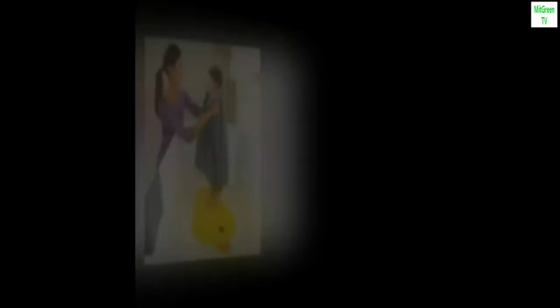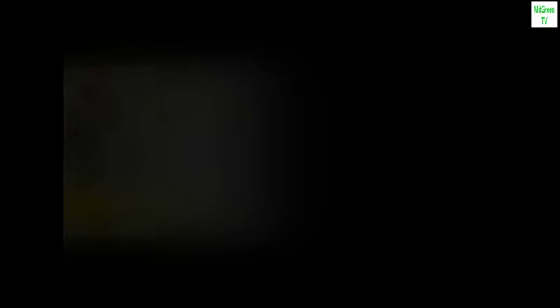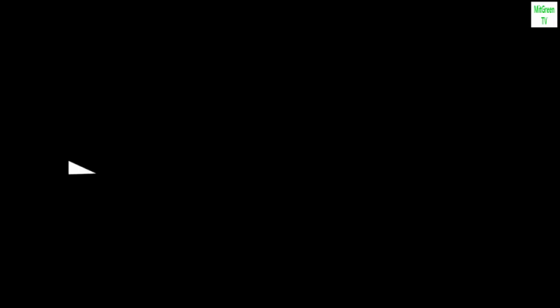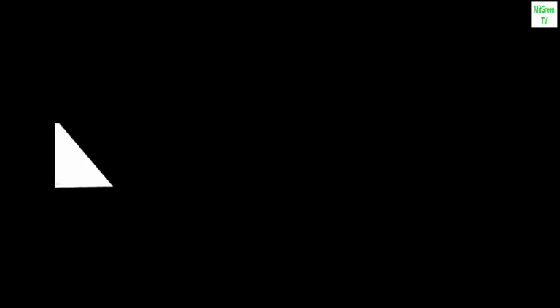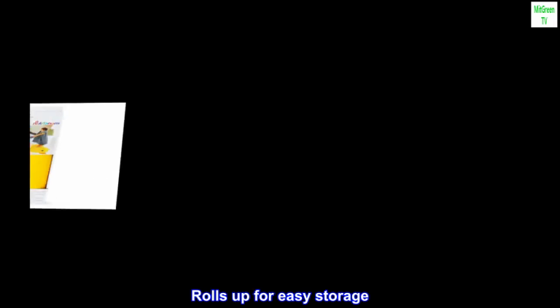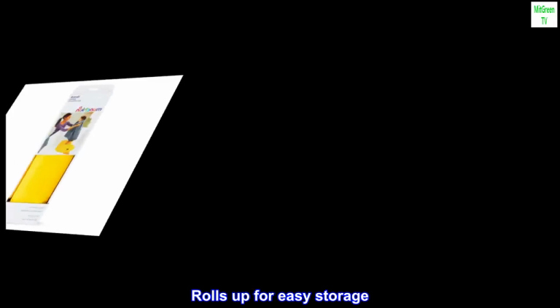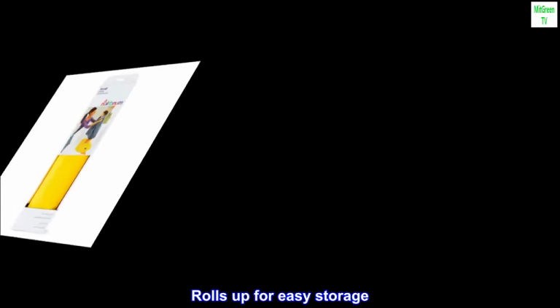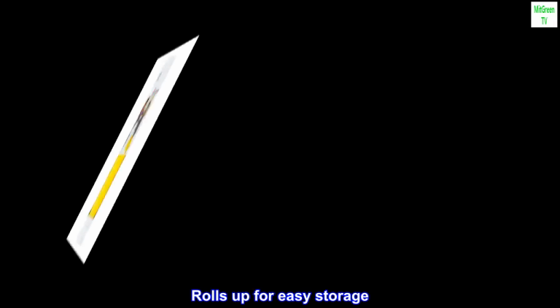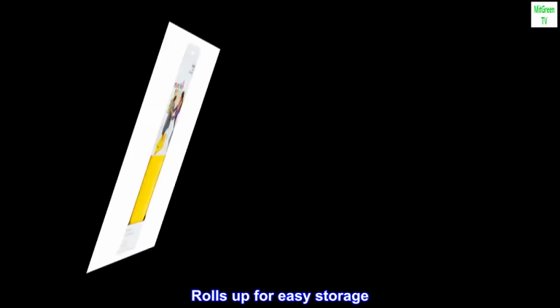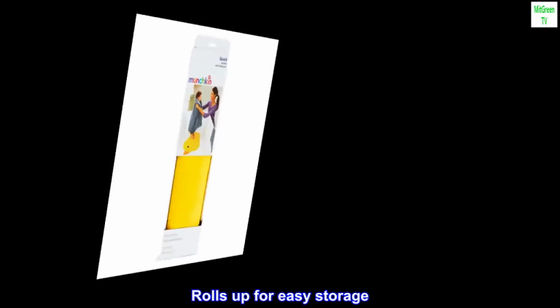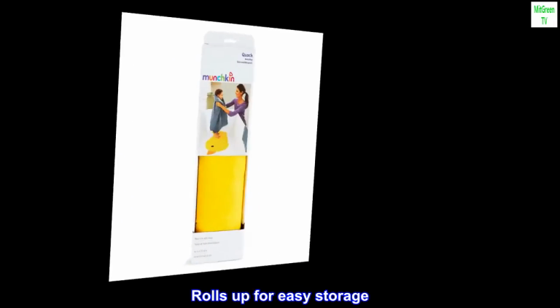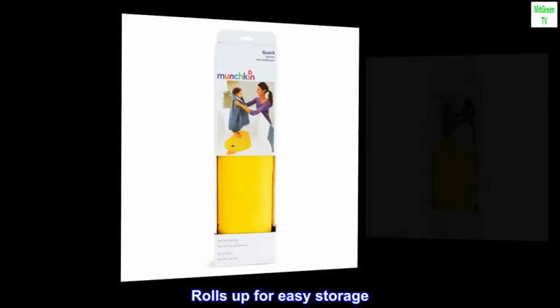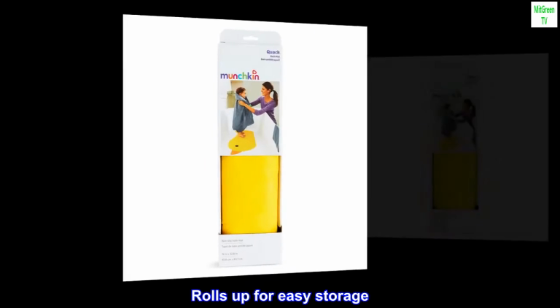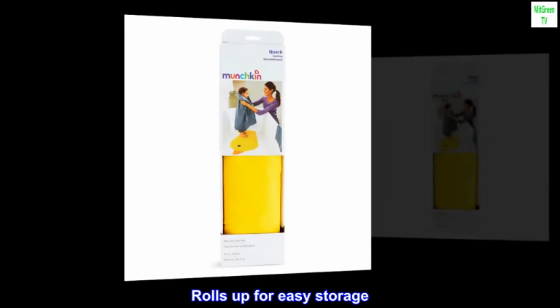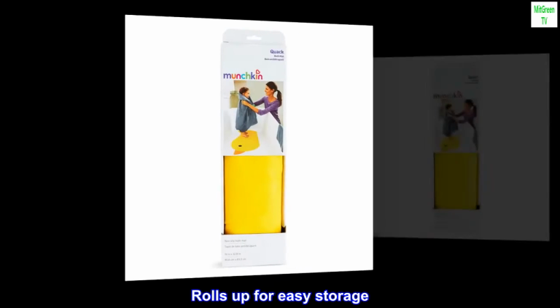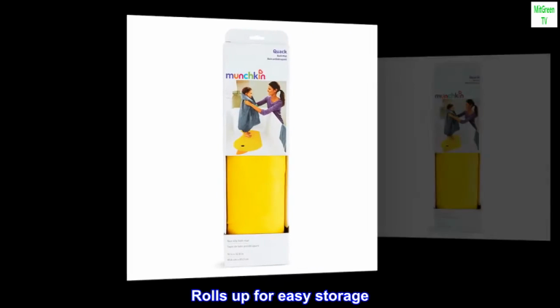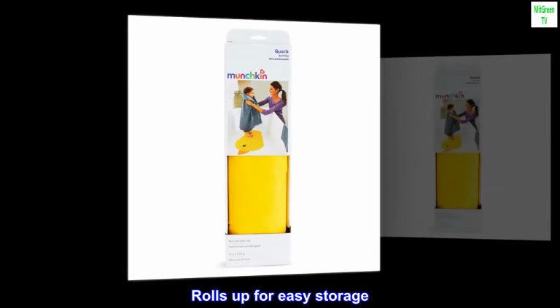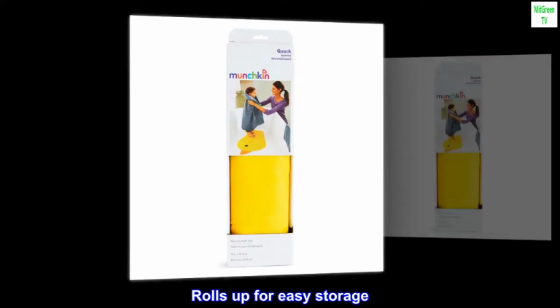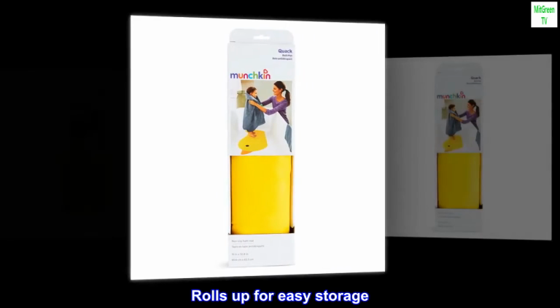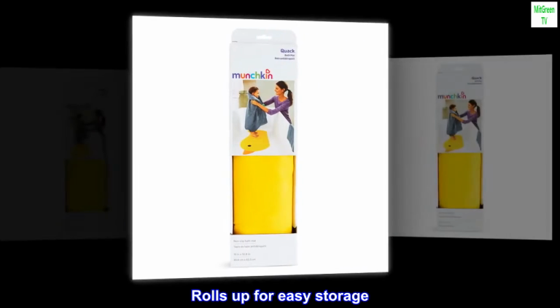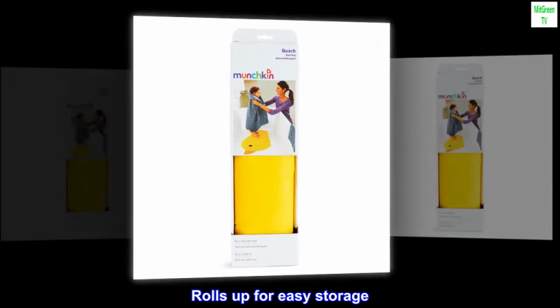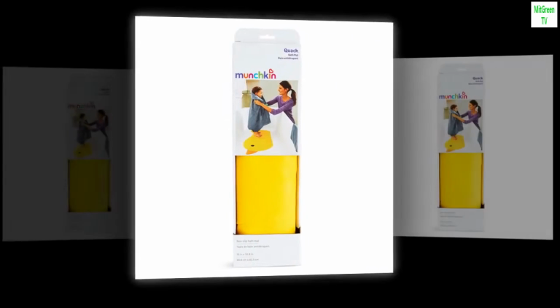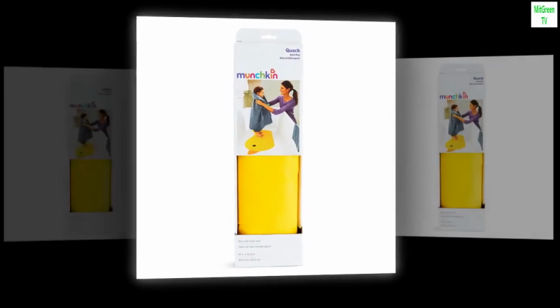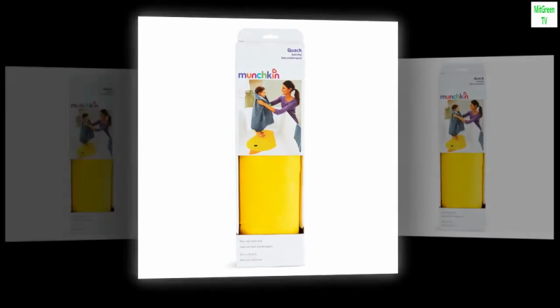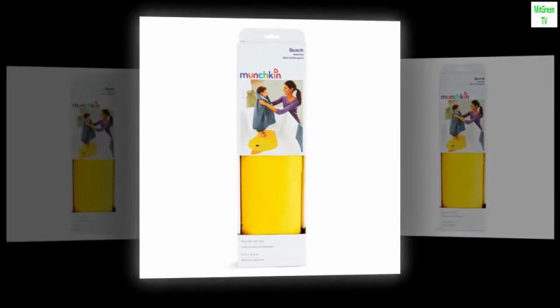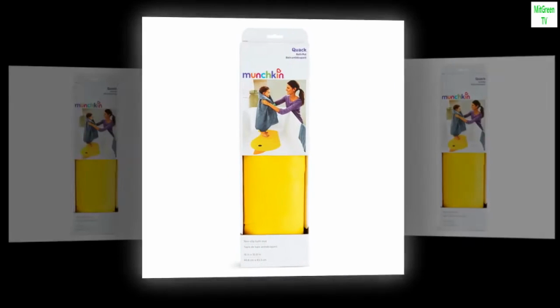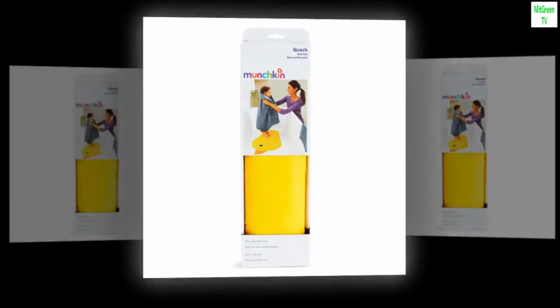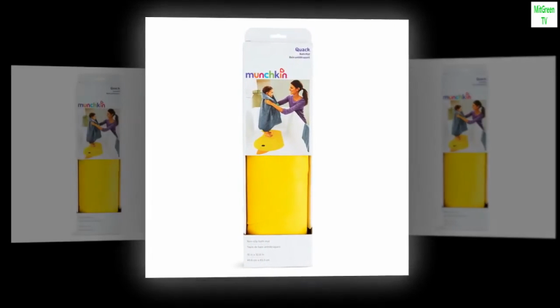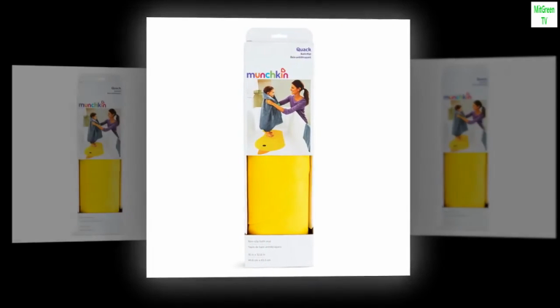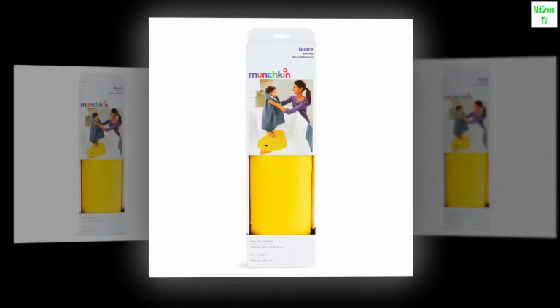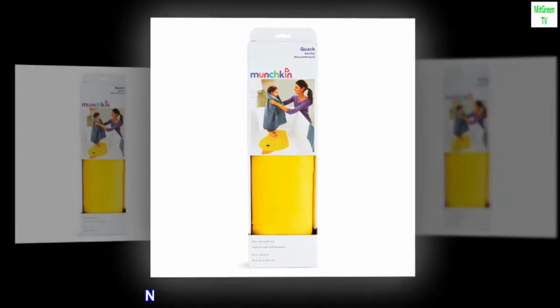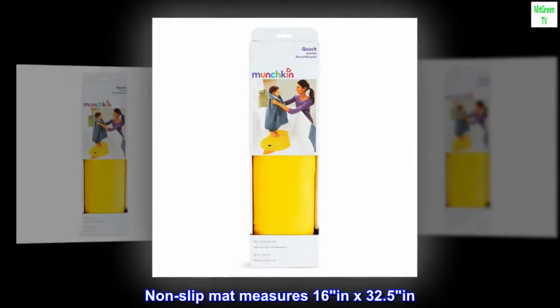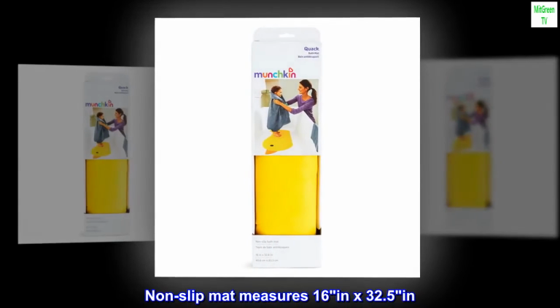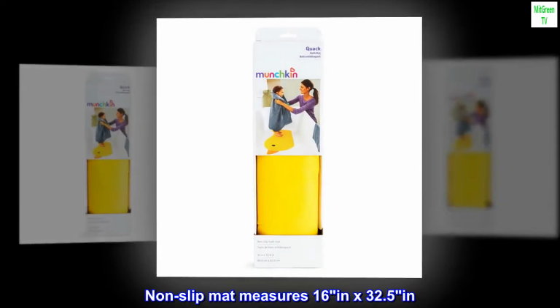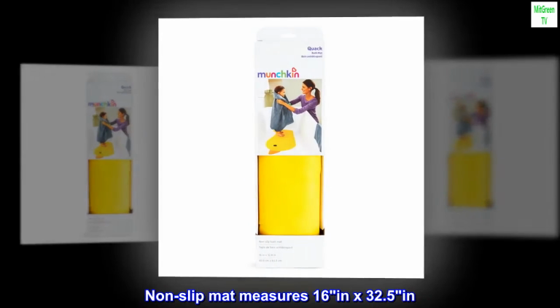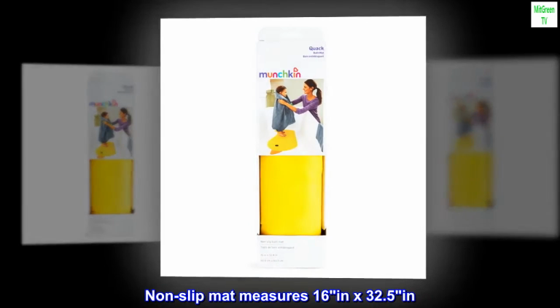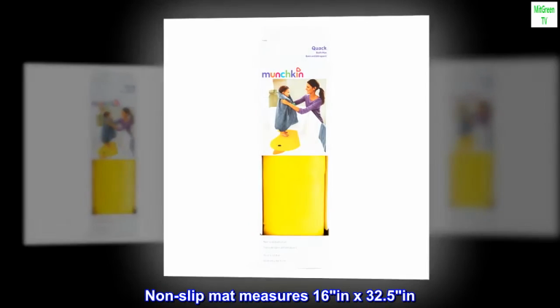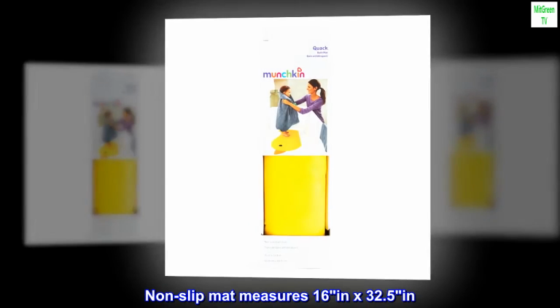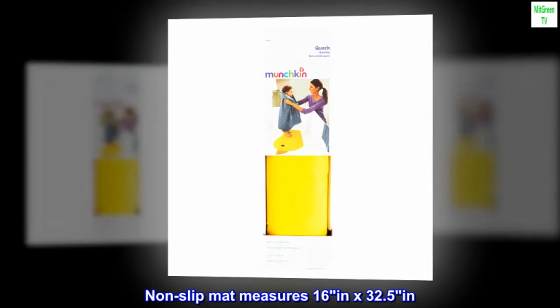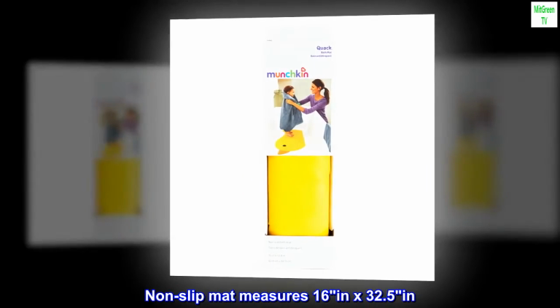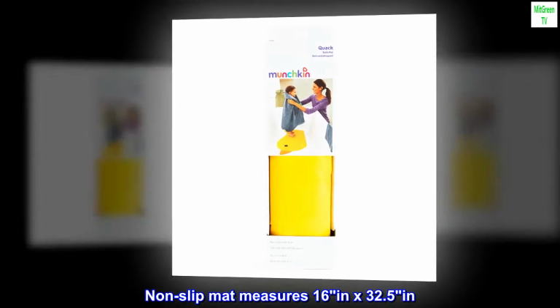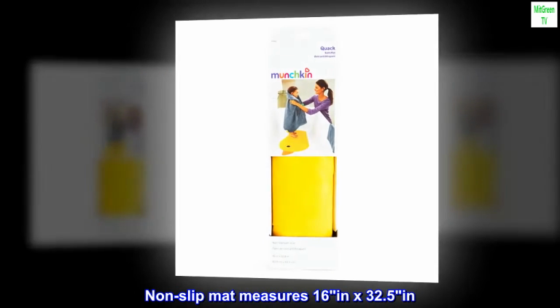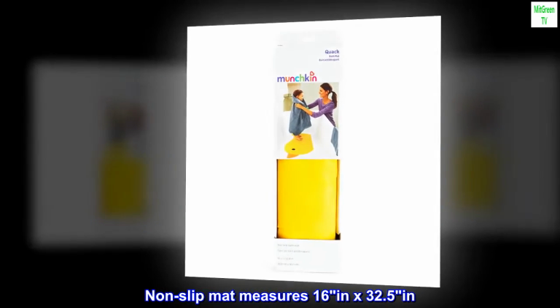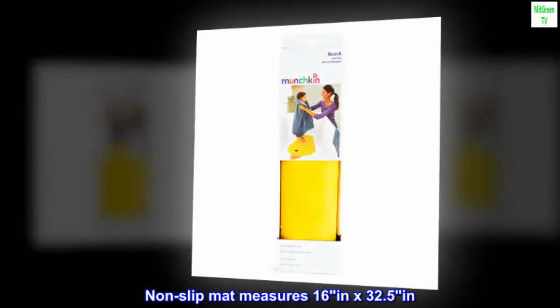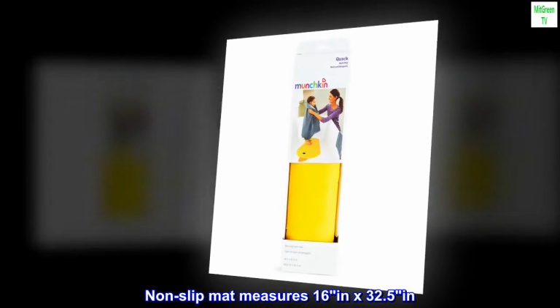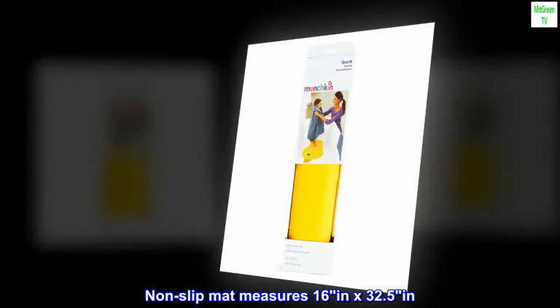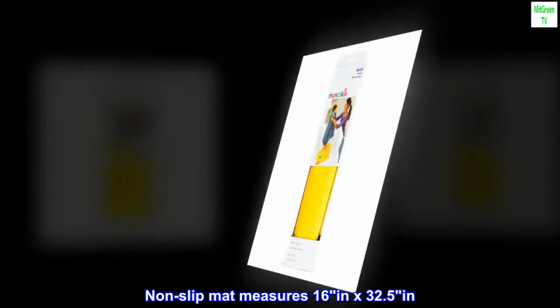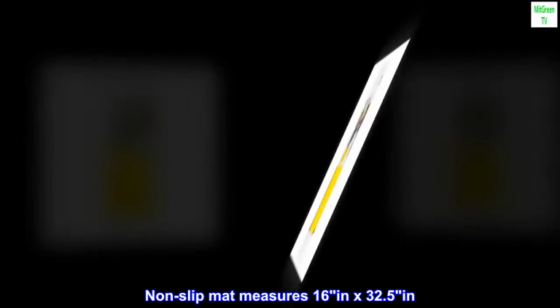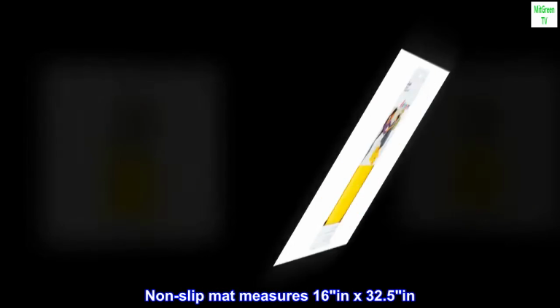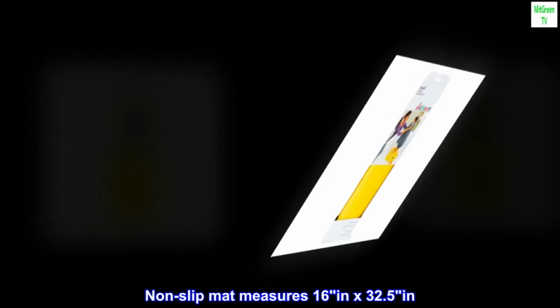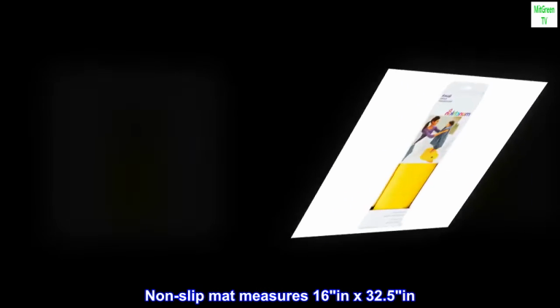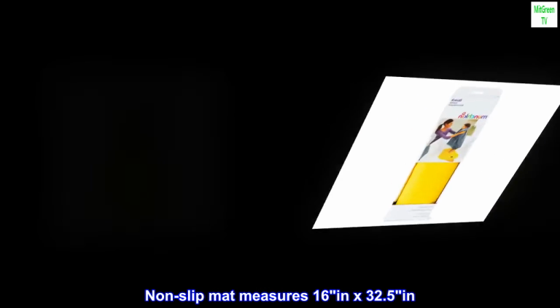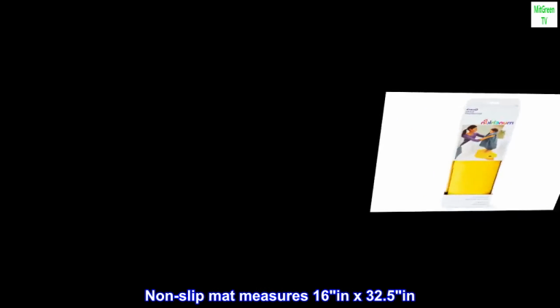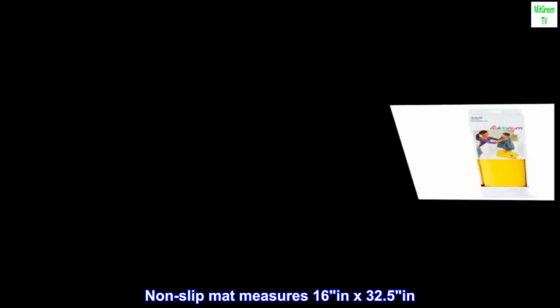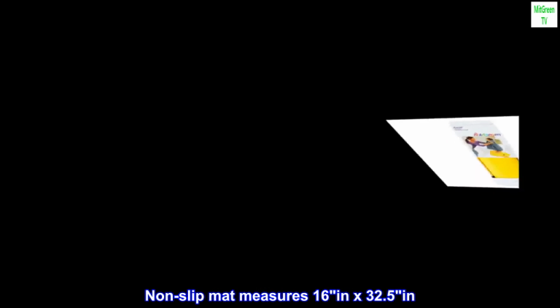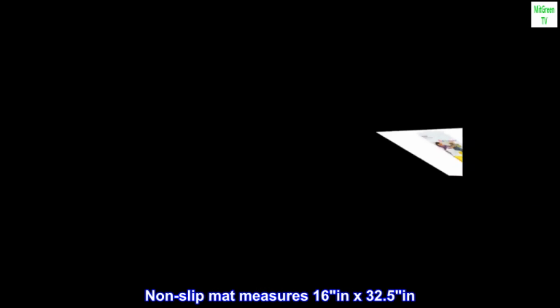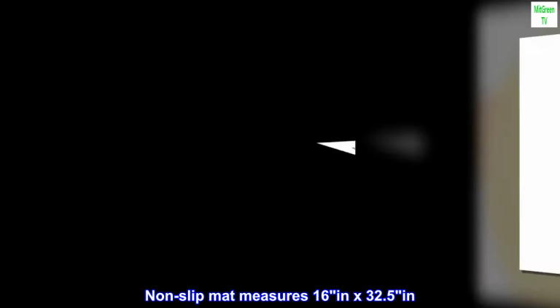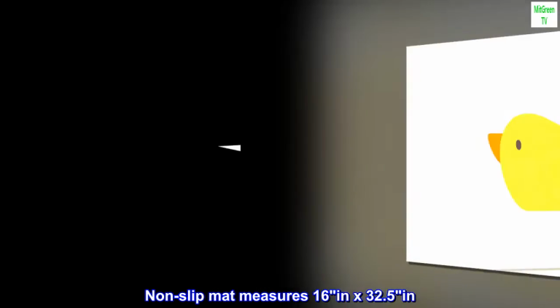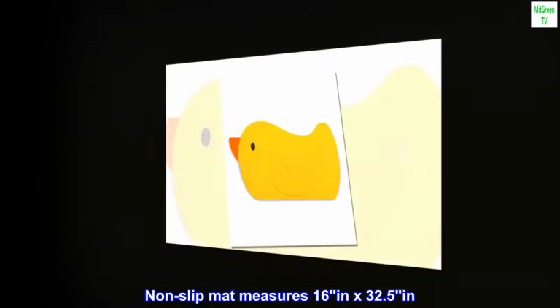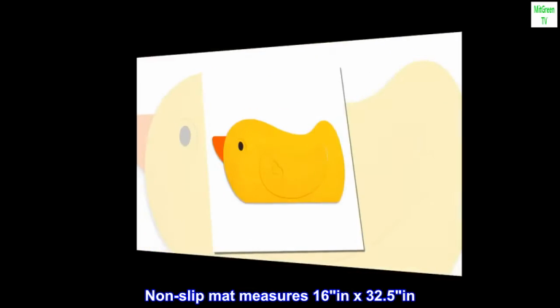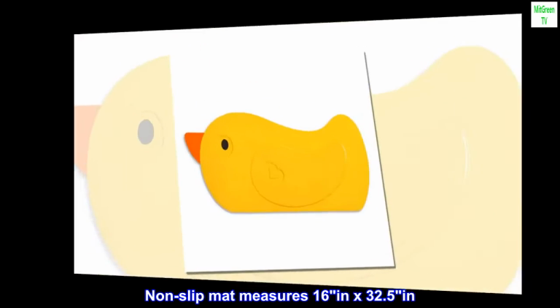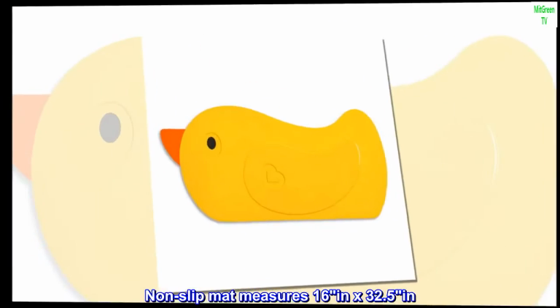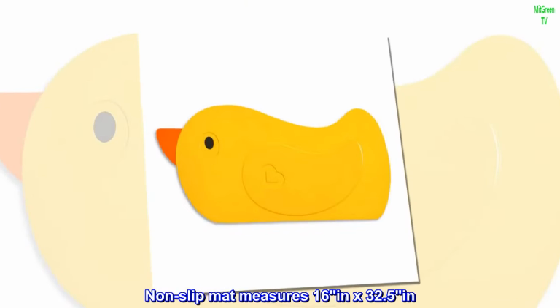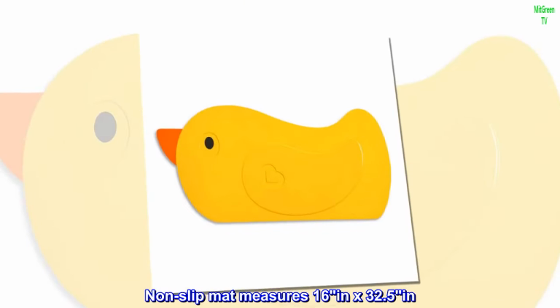Rolls up for easy storage. The non-slip mat measures 16 inches by 32.5 inches.